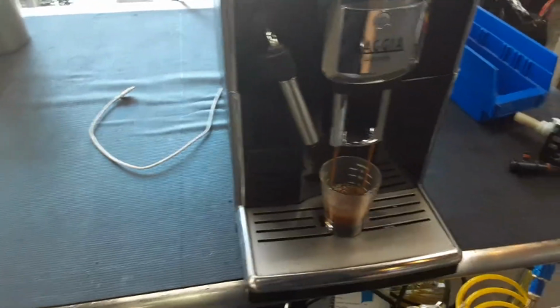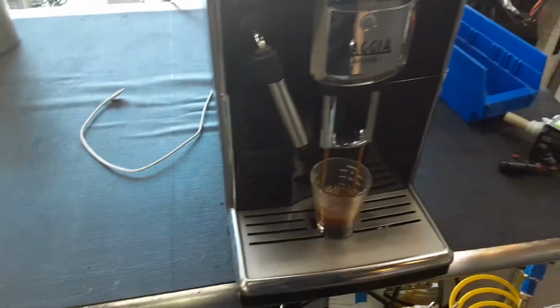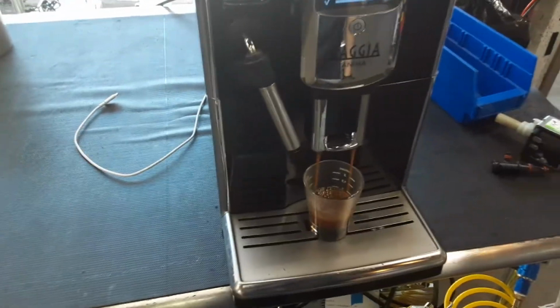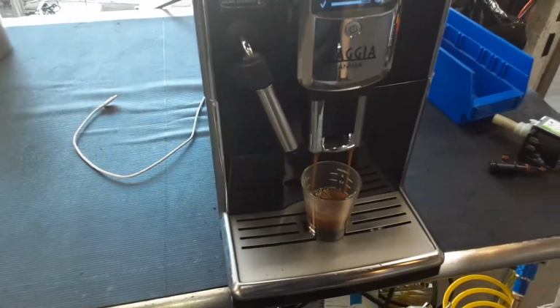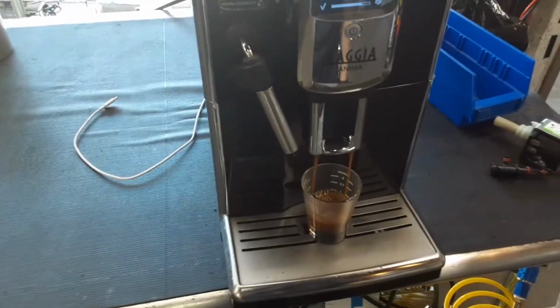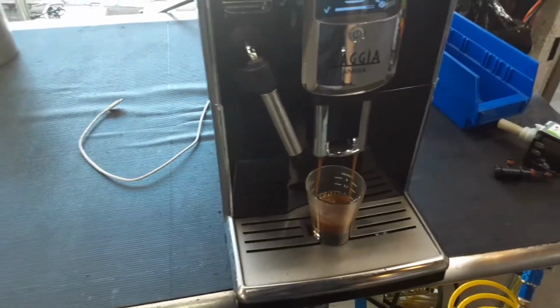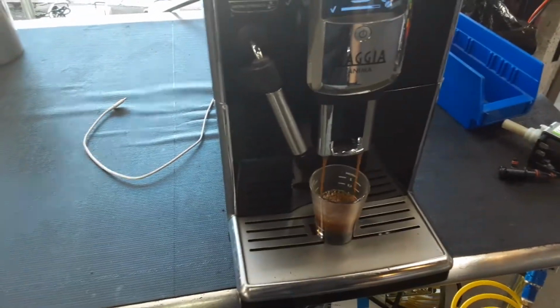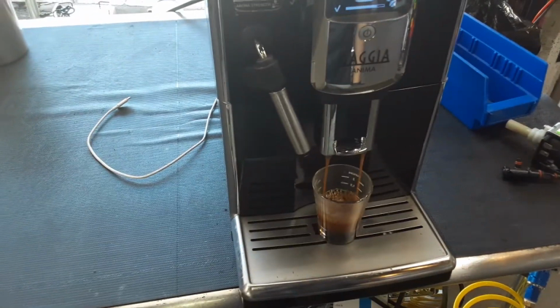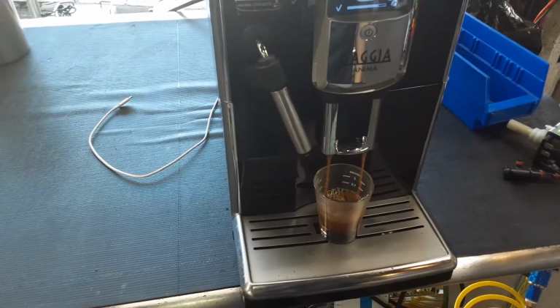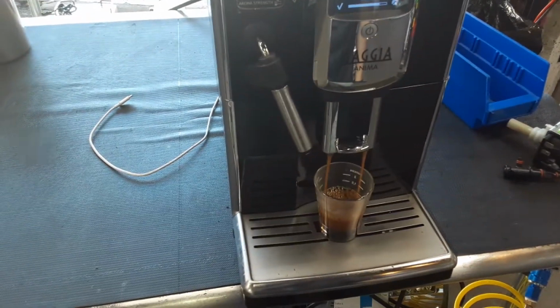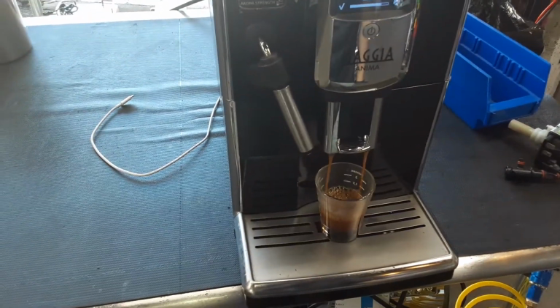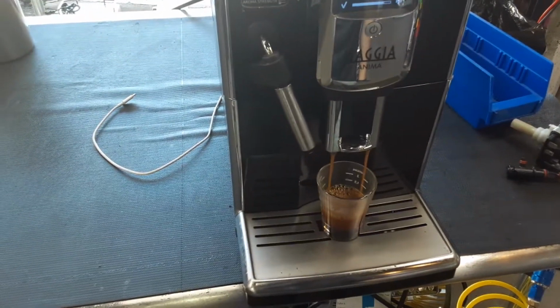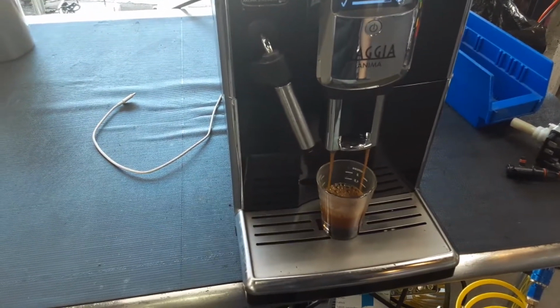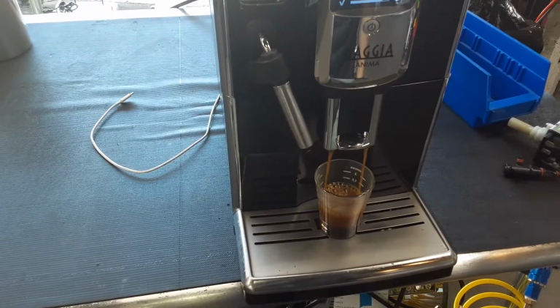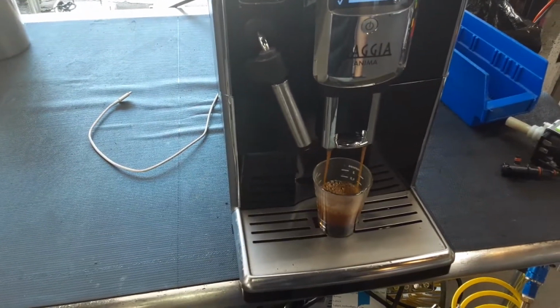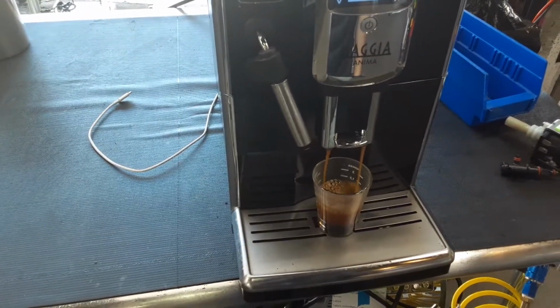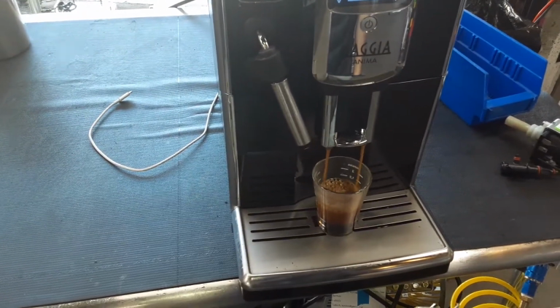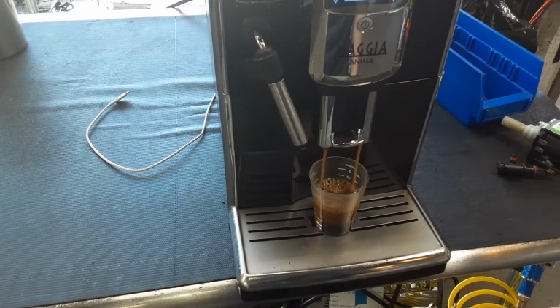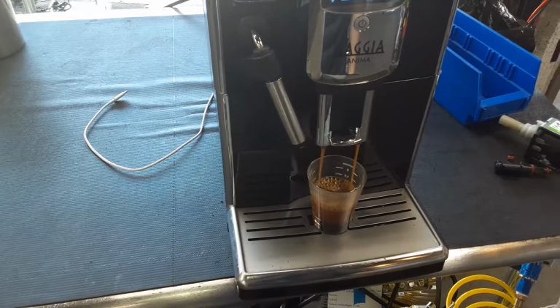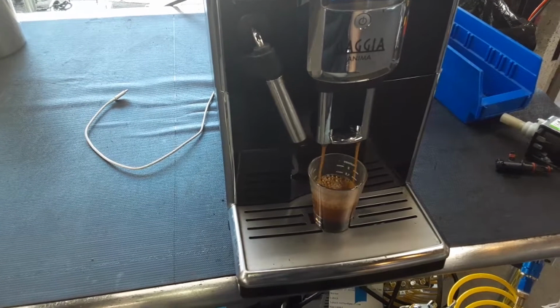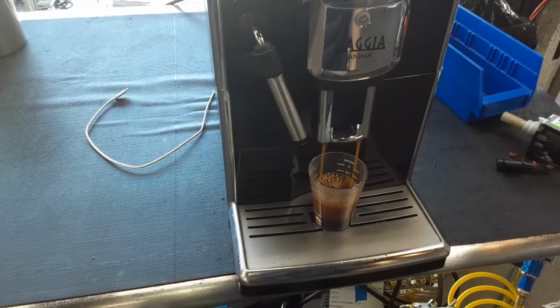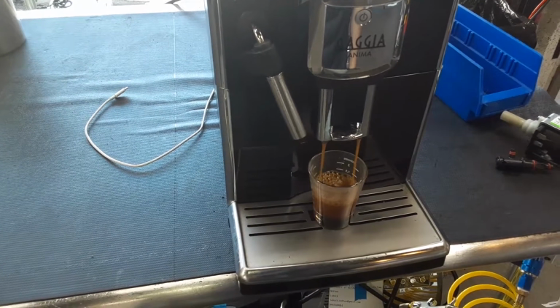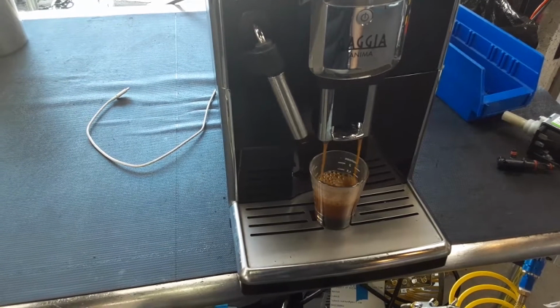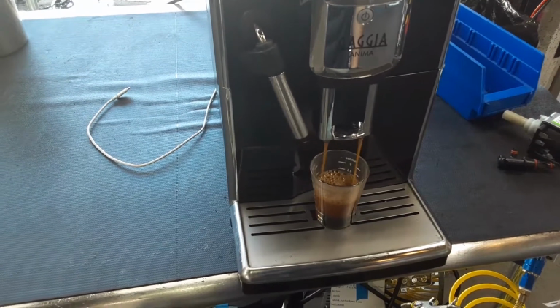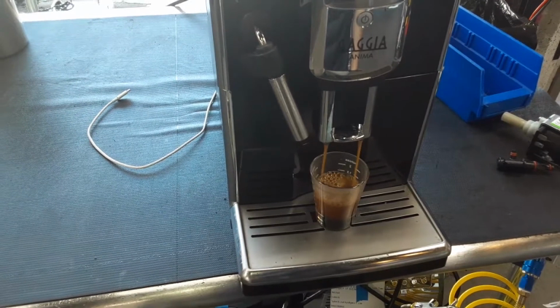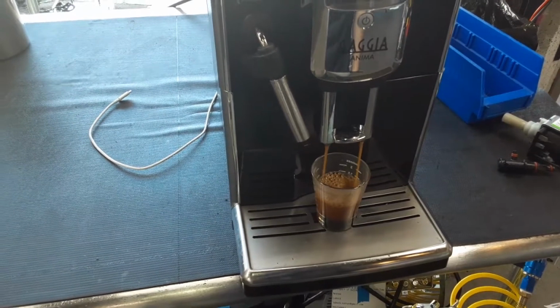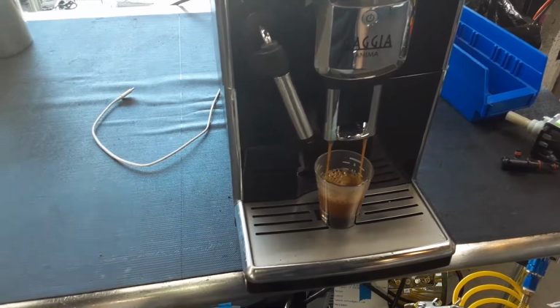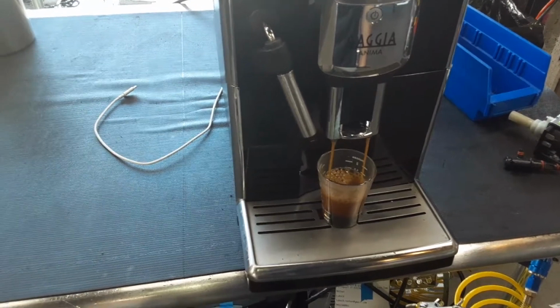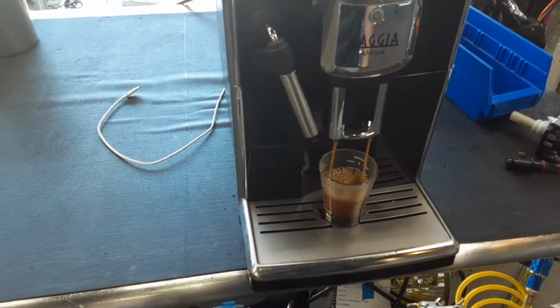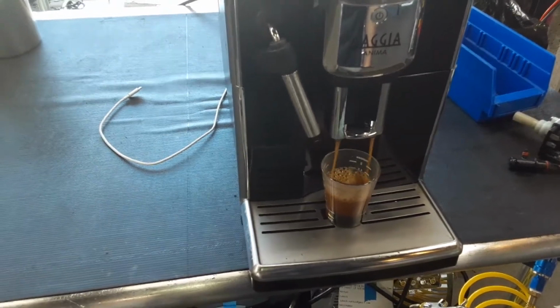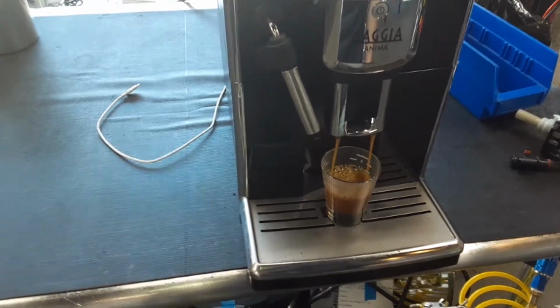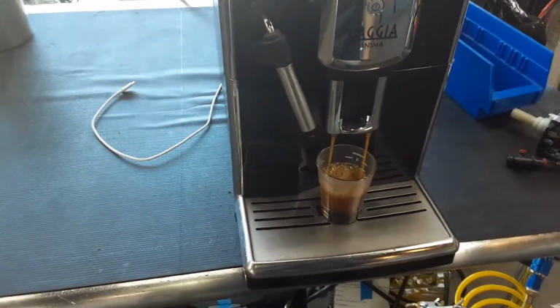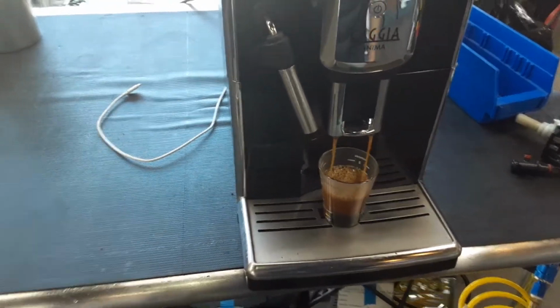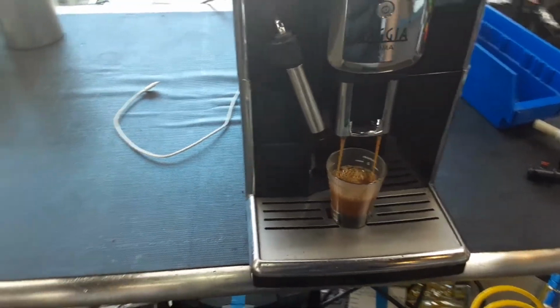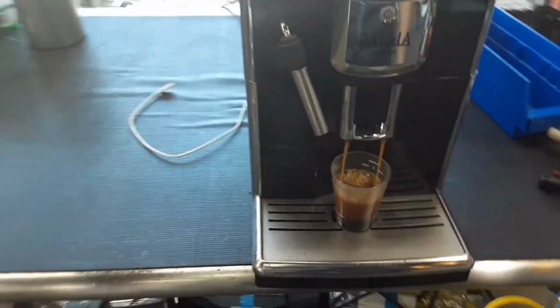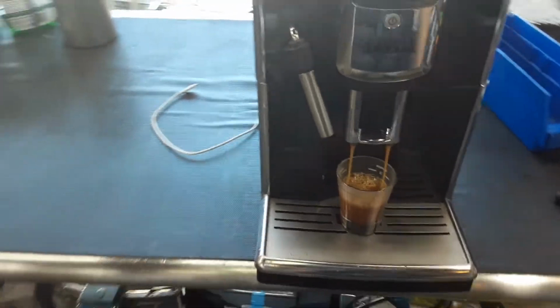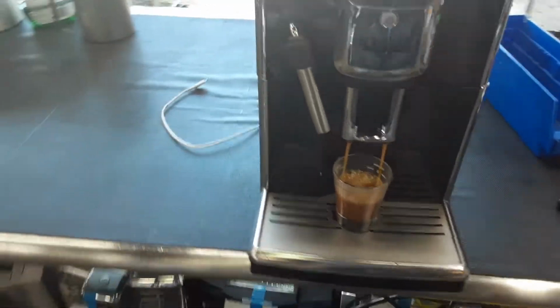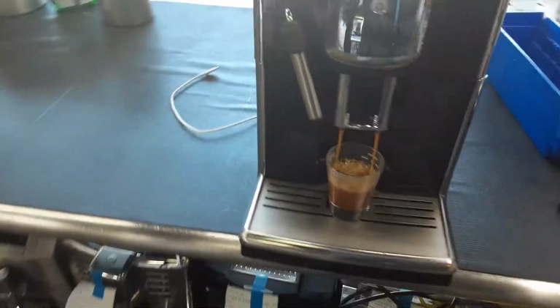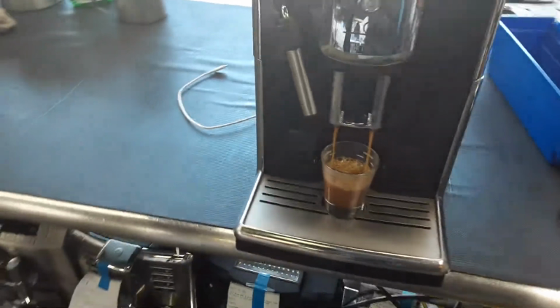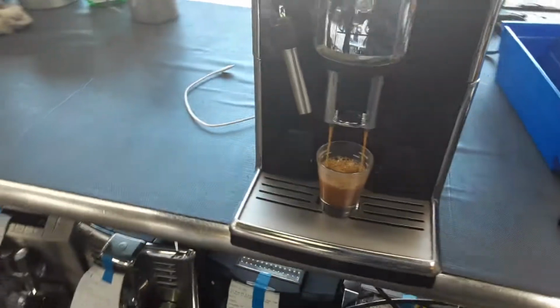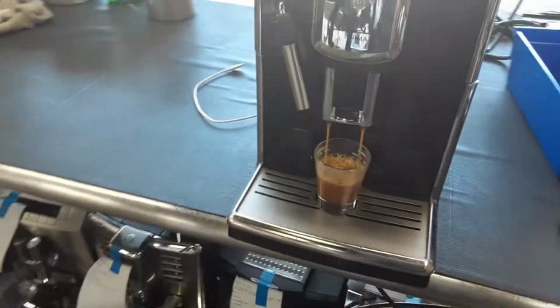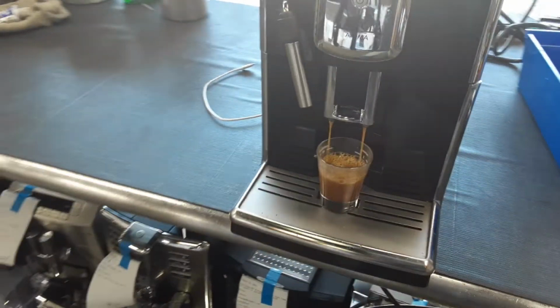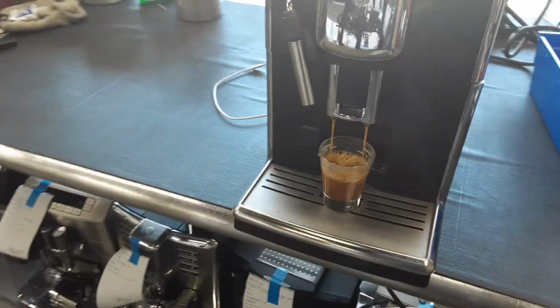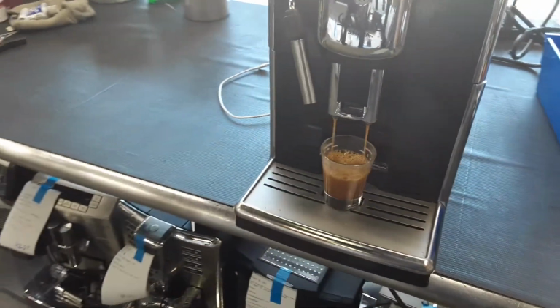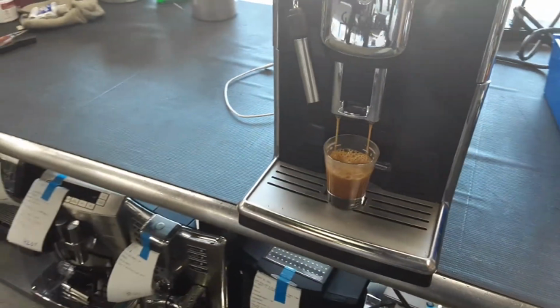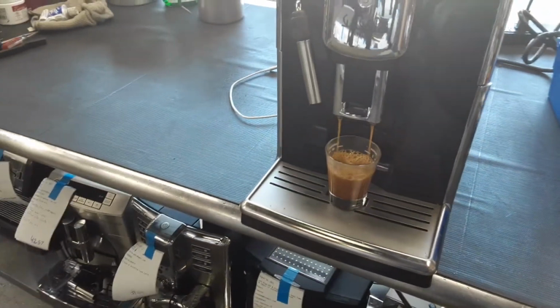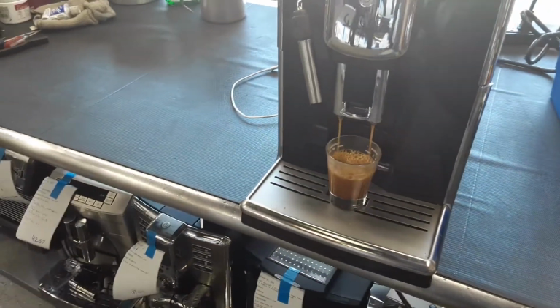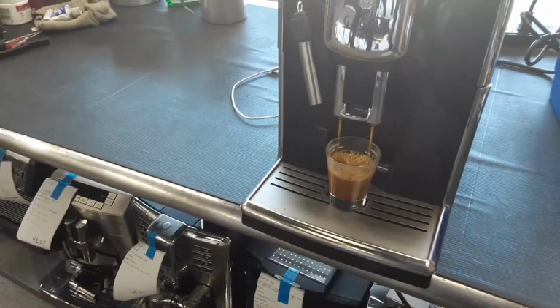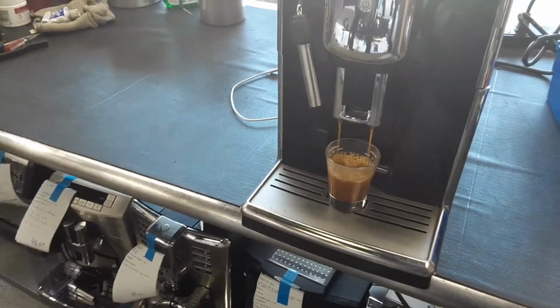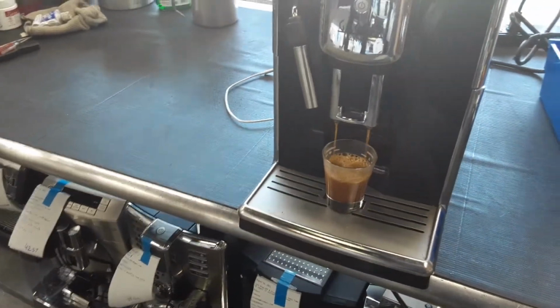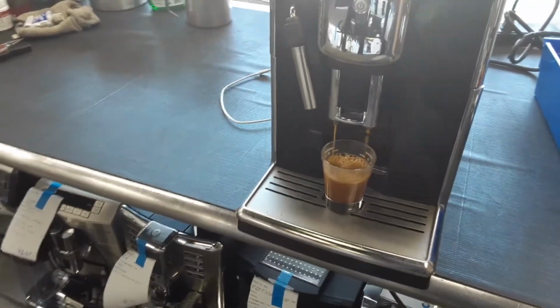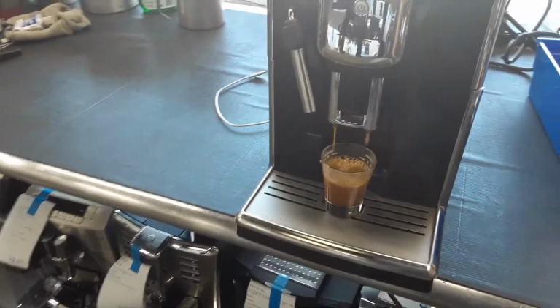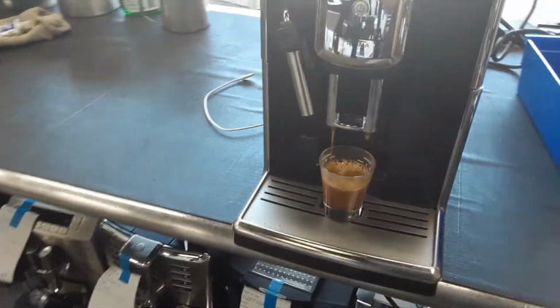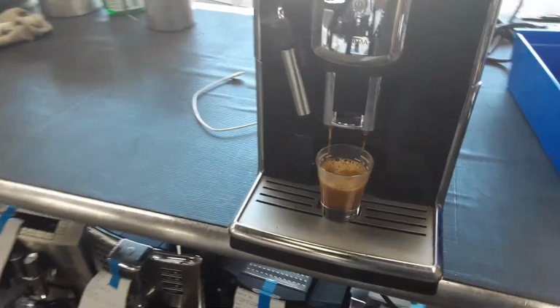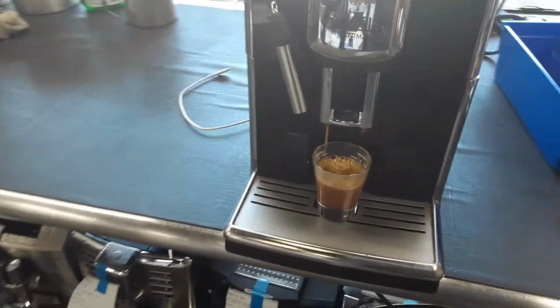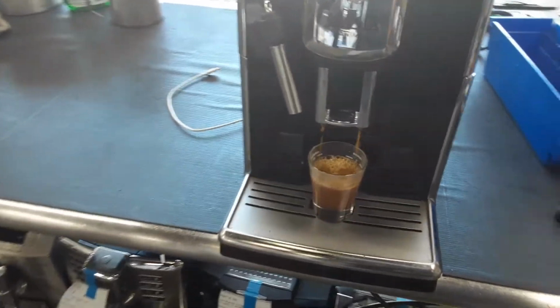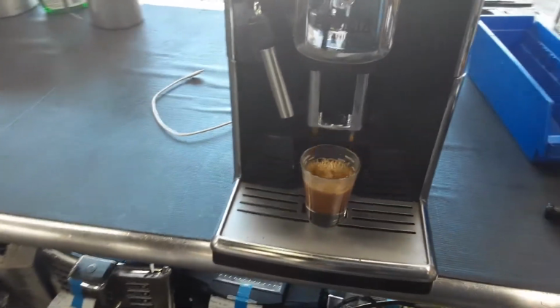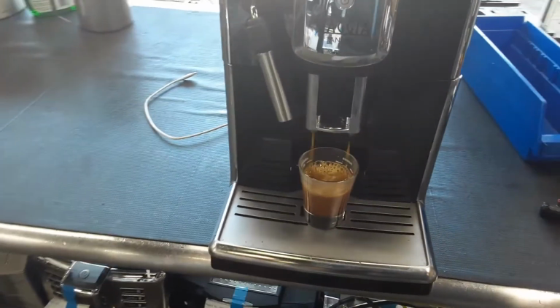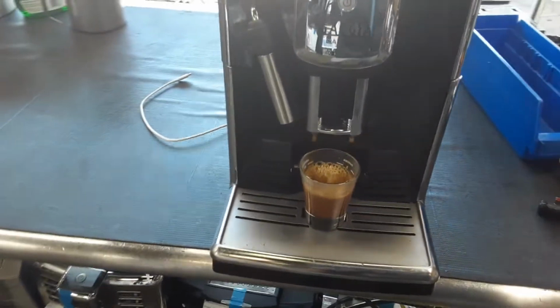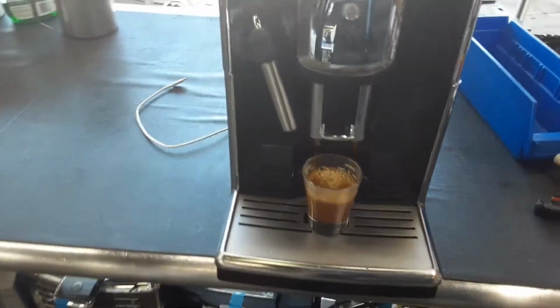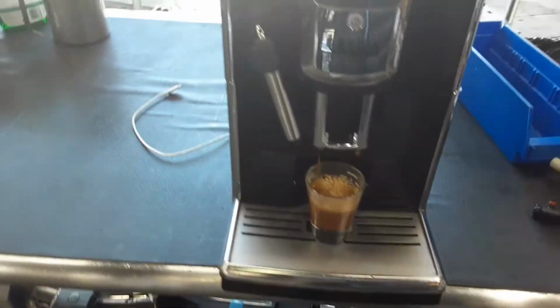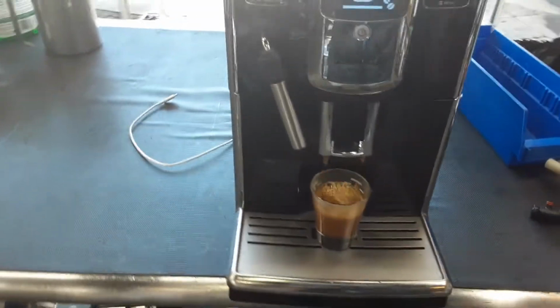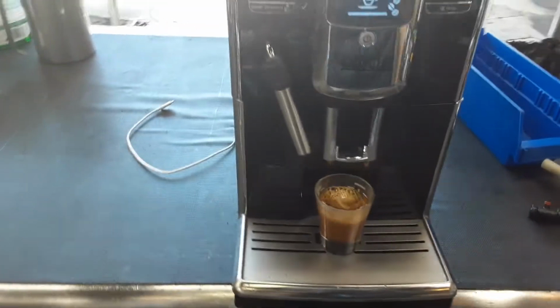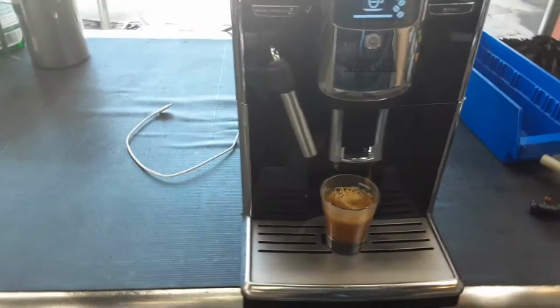So as you can see, a nice steady flow coming out of the machine, really good looking, excellent color, and really good crema on the top.